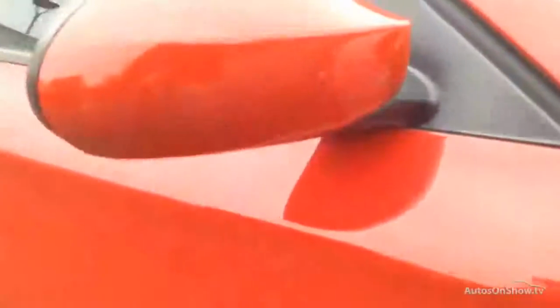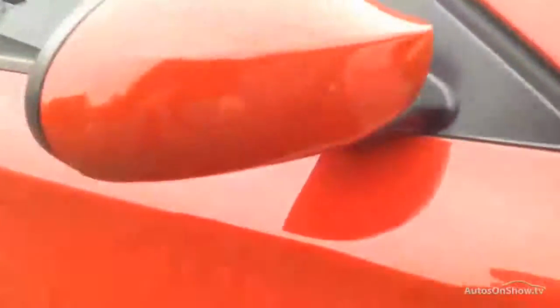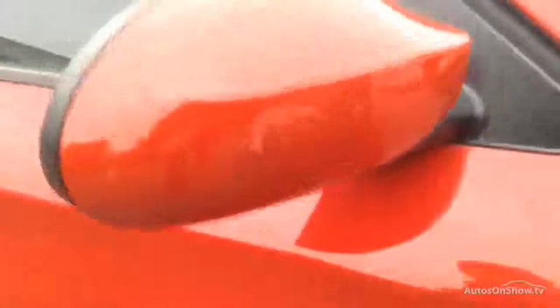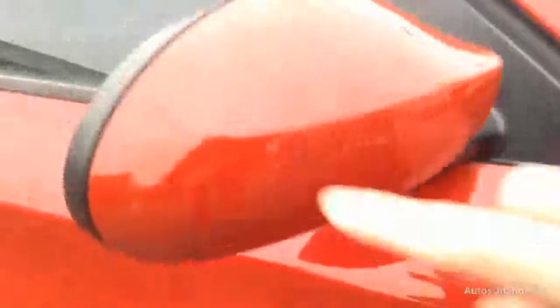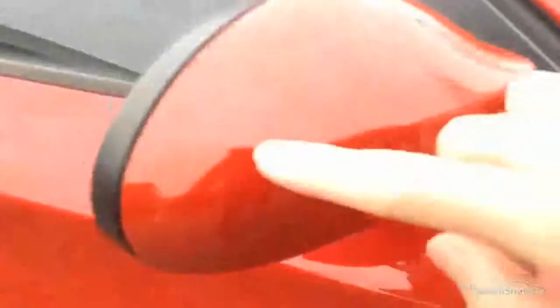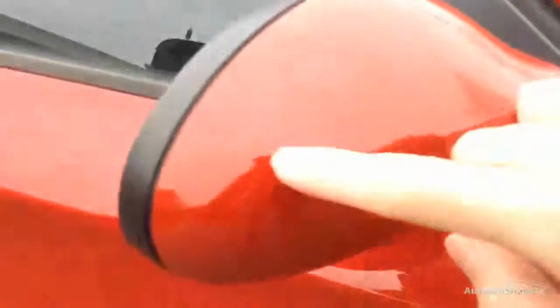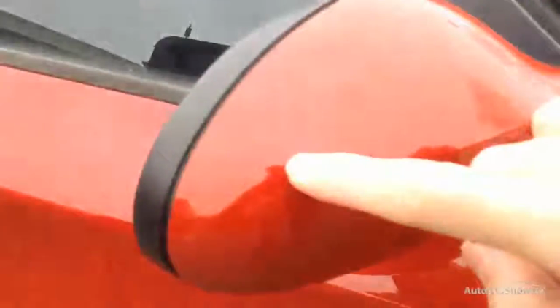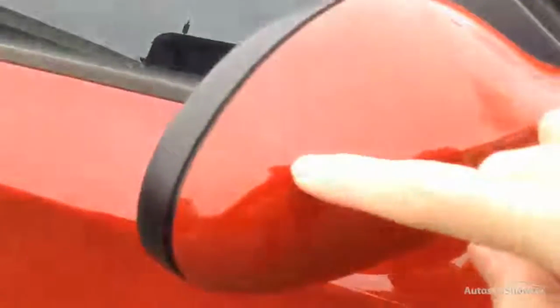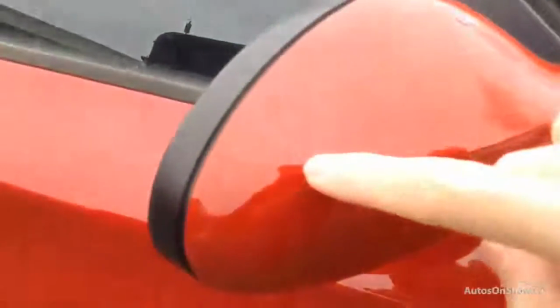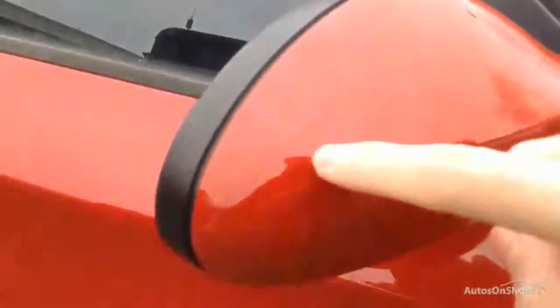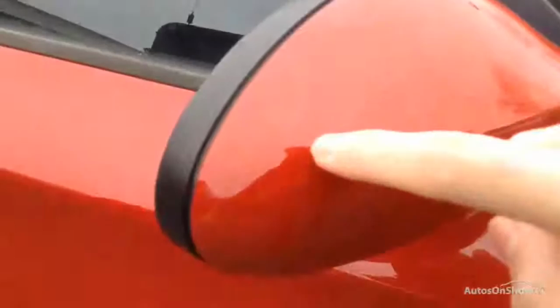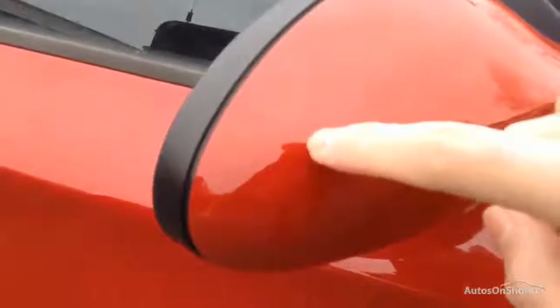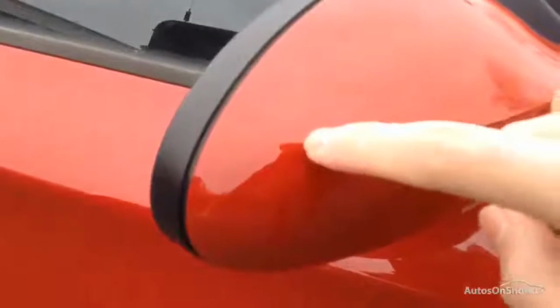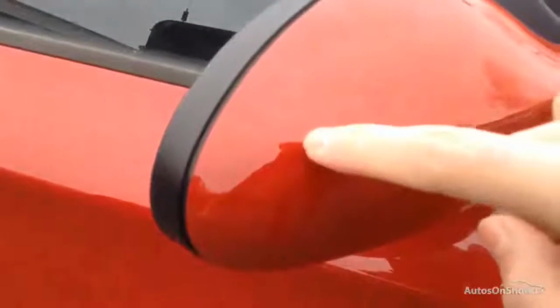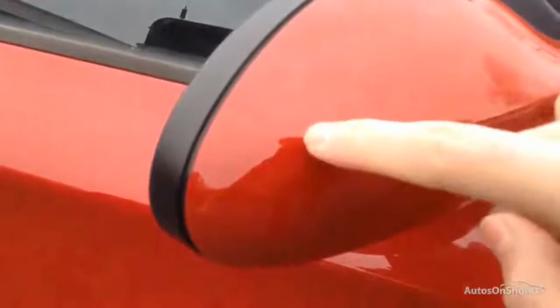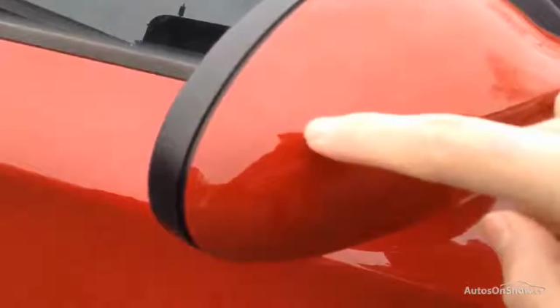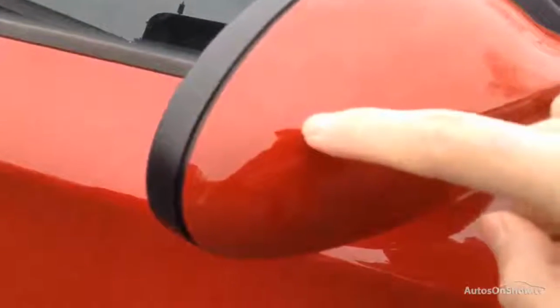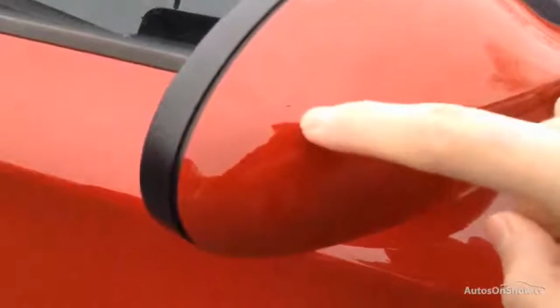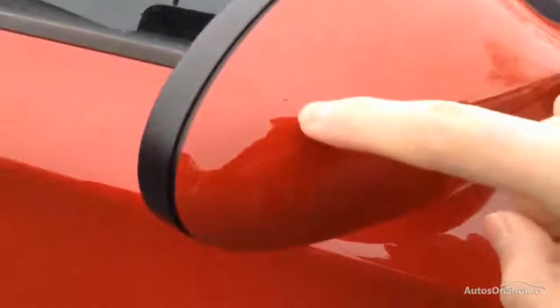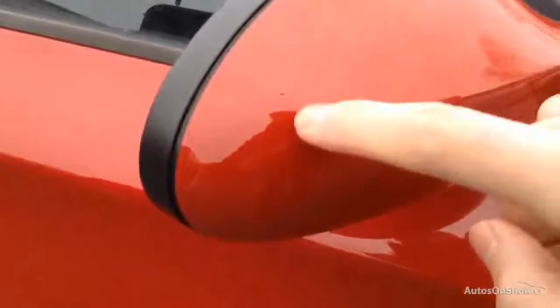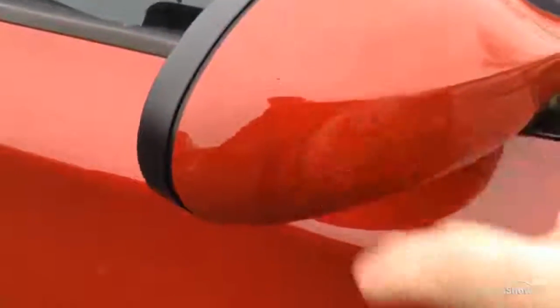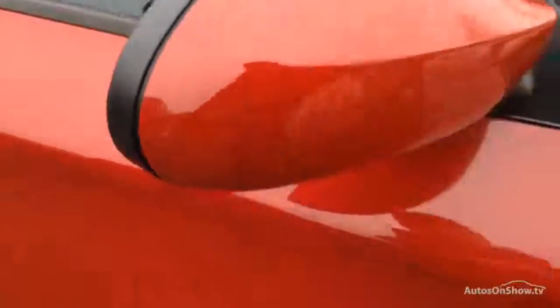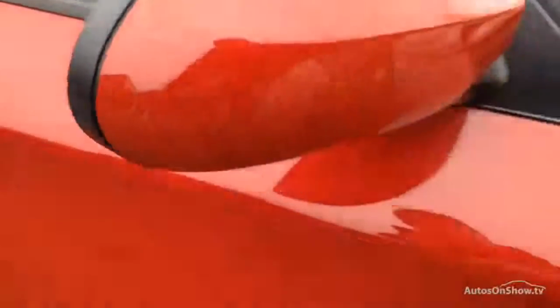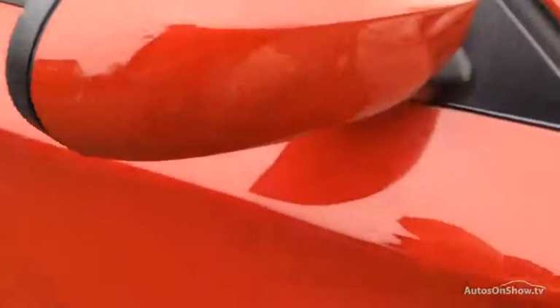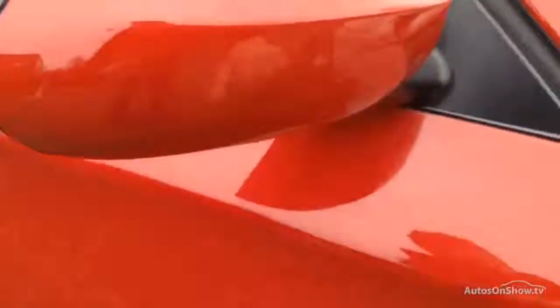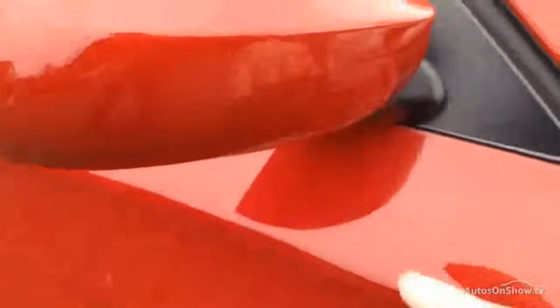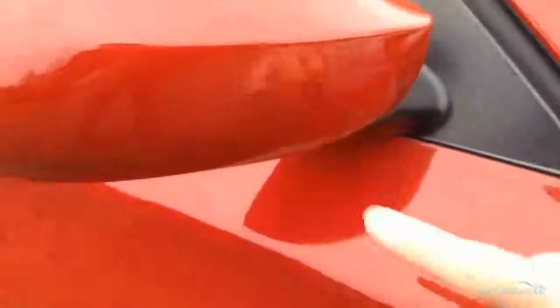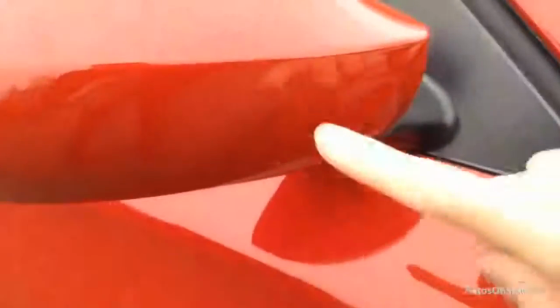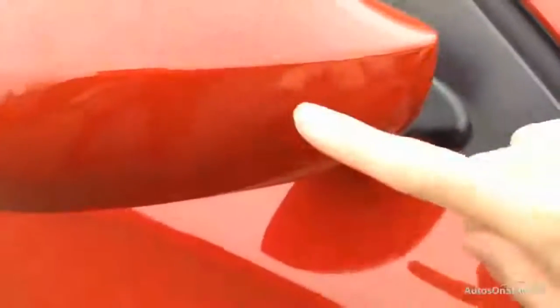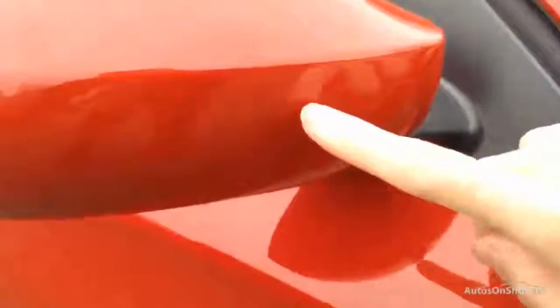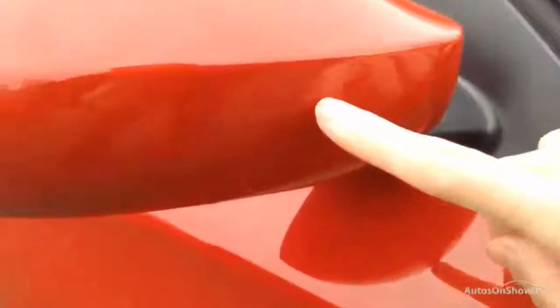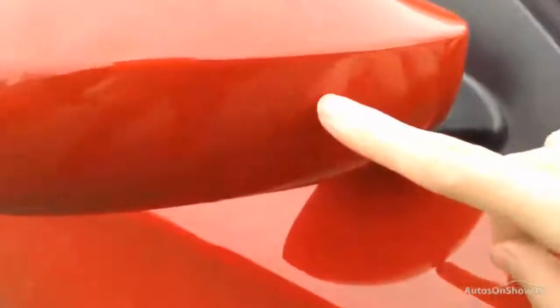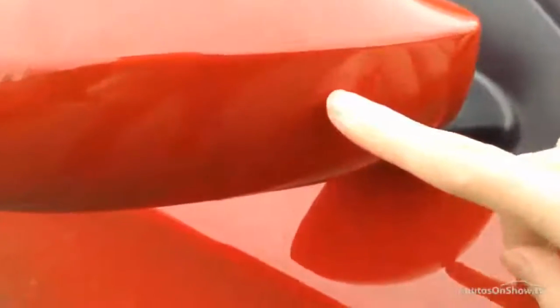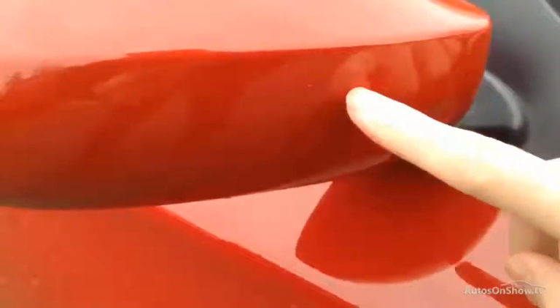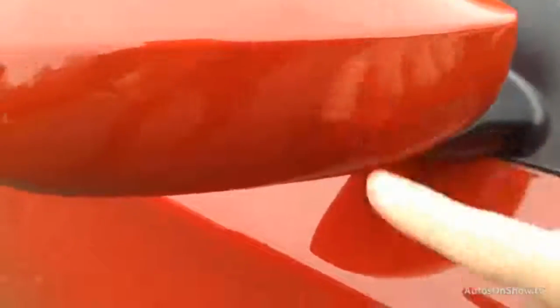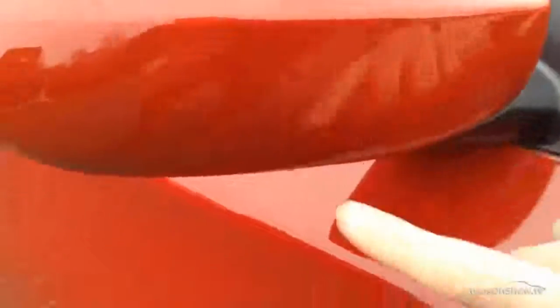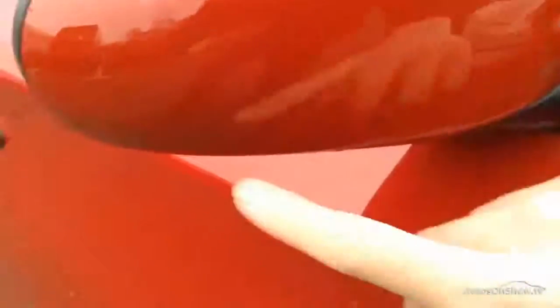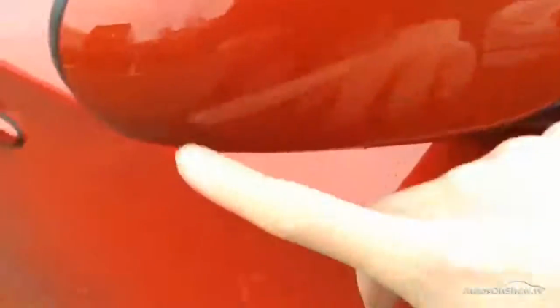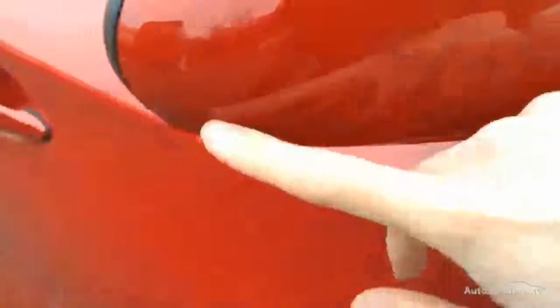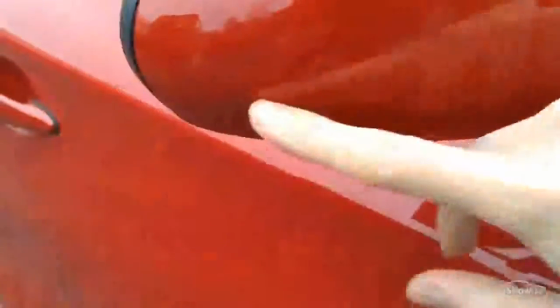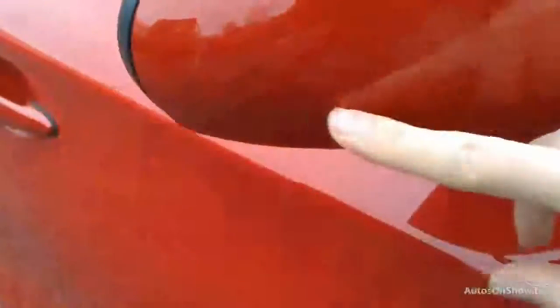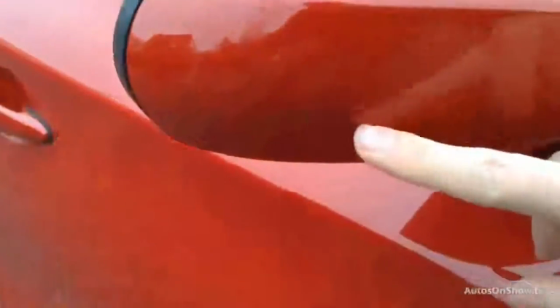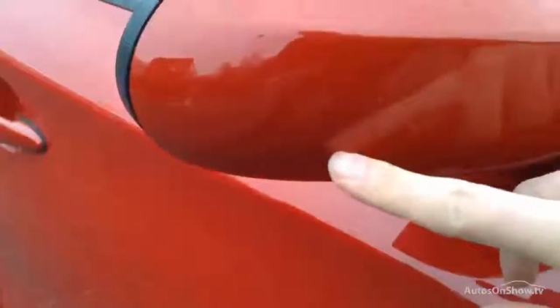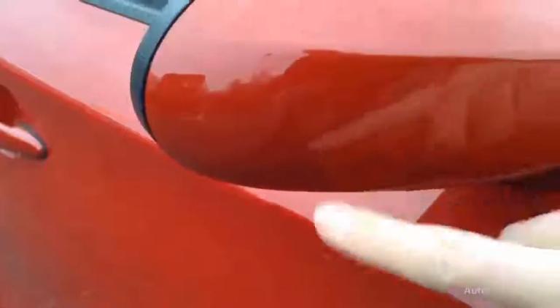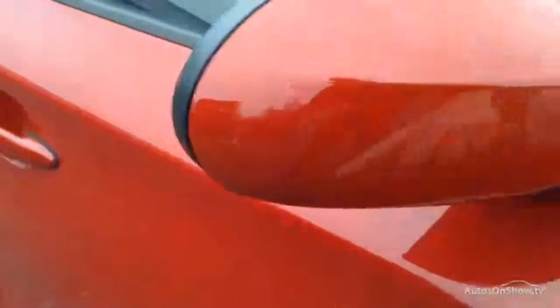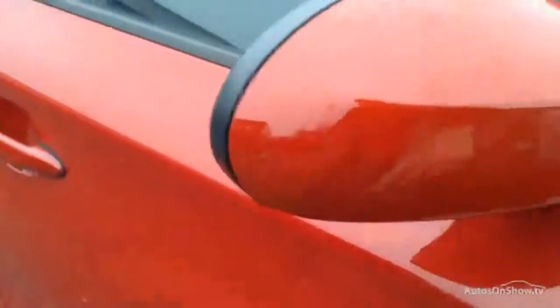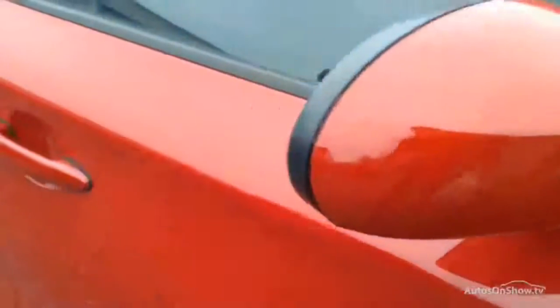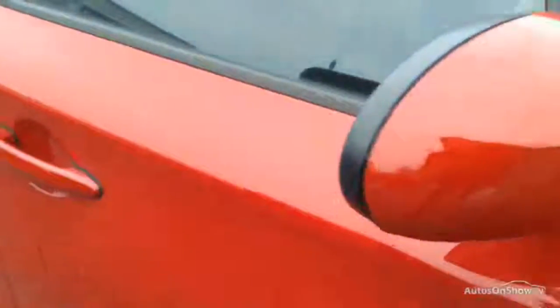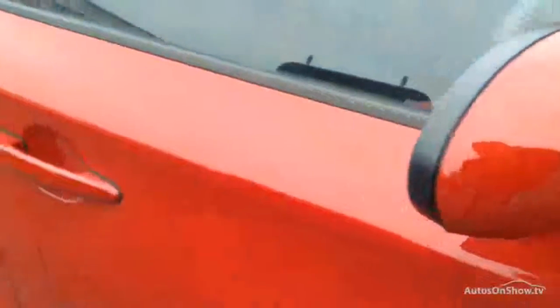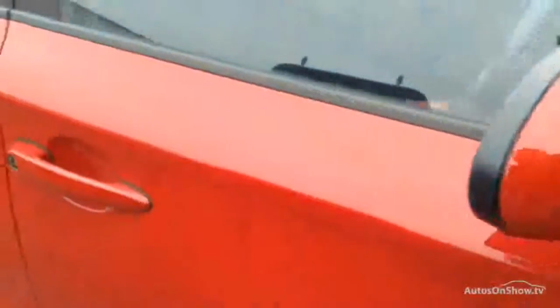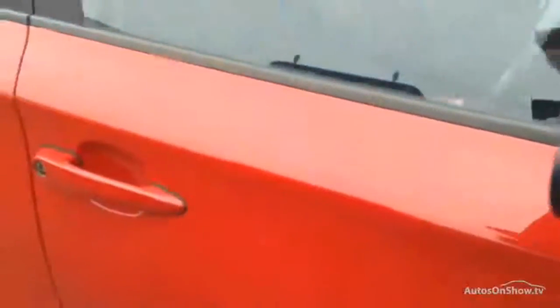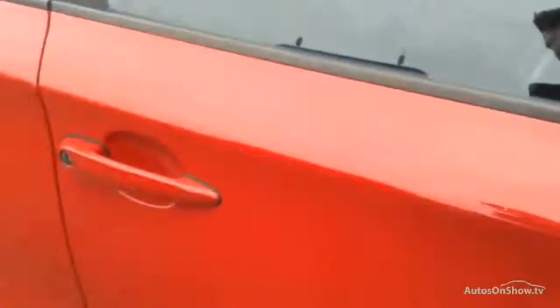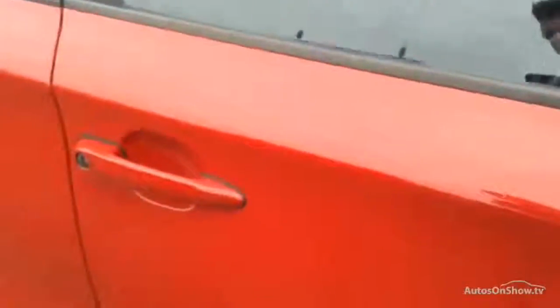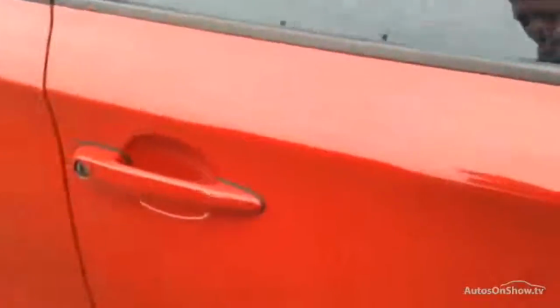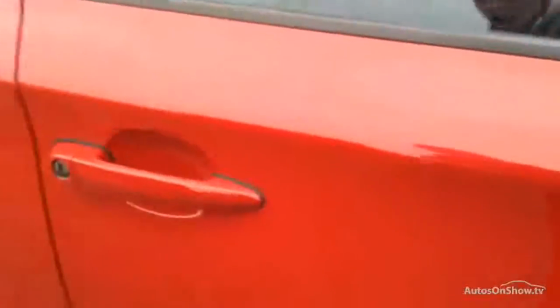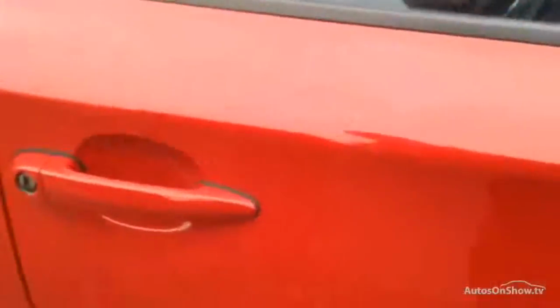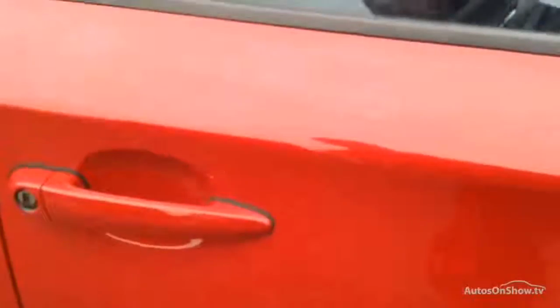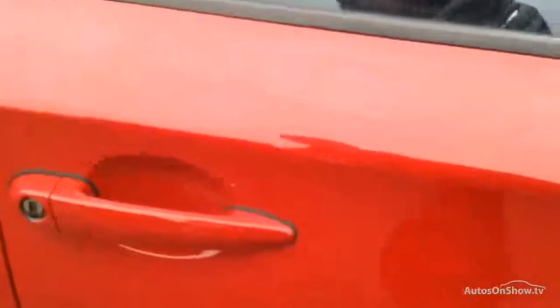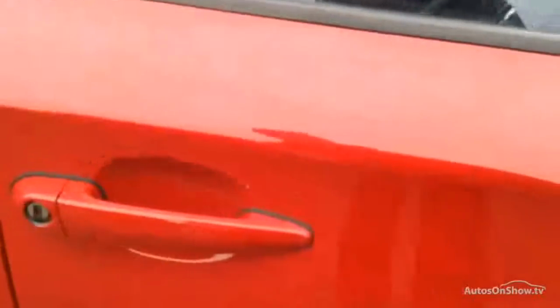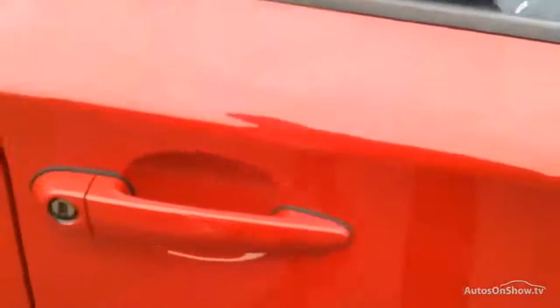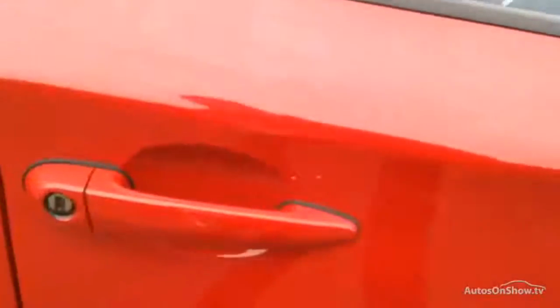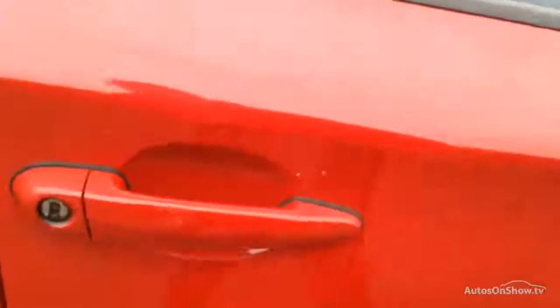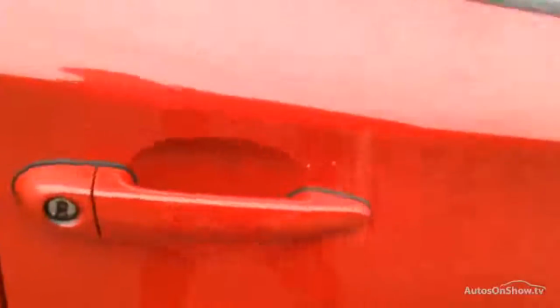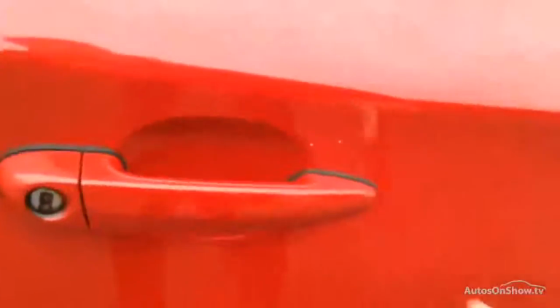The driver's mirror has just a bit of a stone chip that requires touching in, along with a bit of a scratch — that will also require a polish.